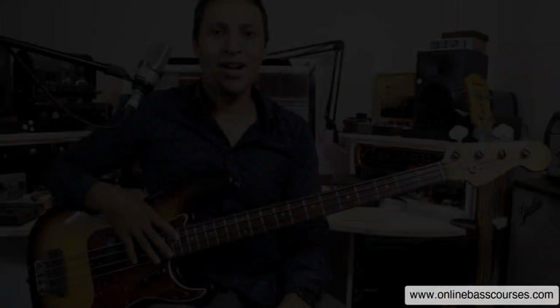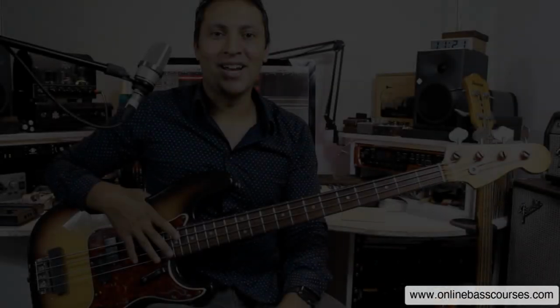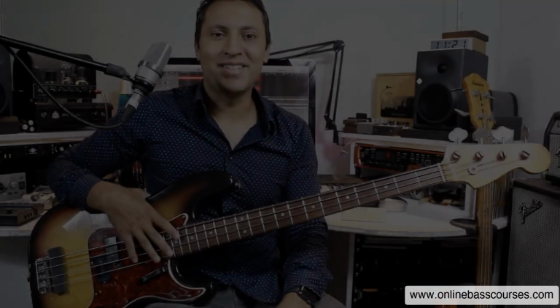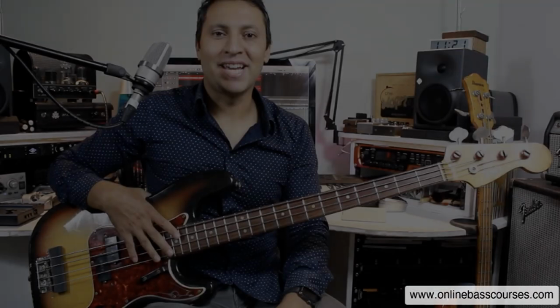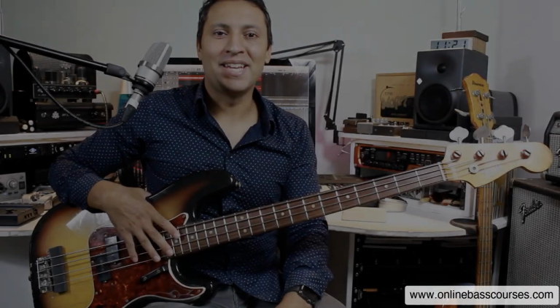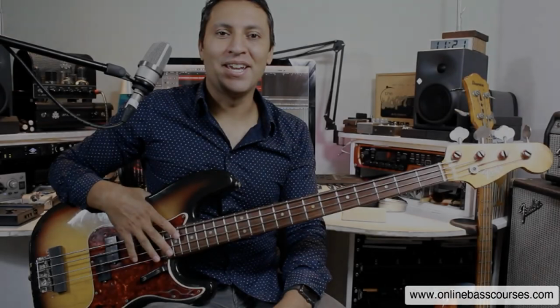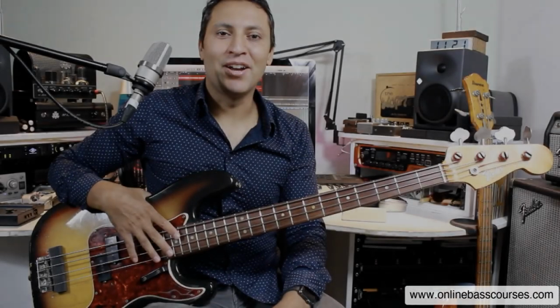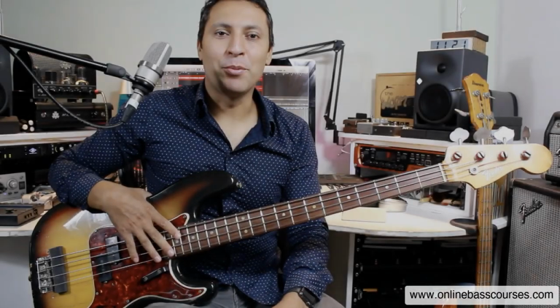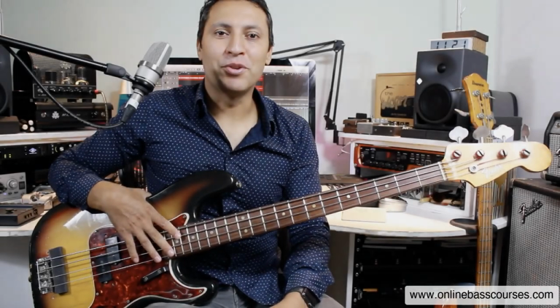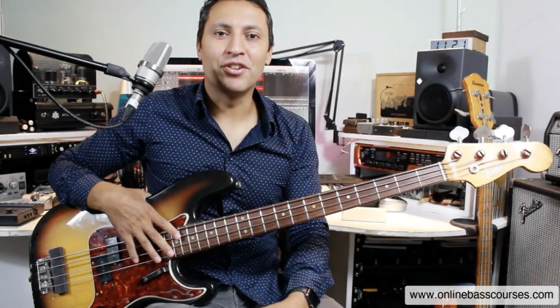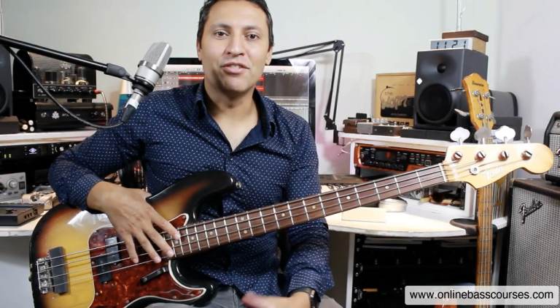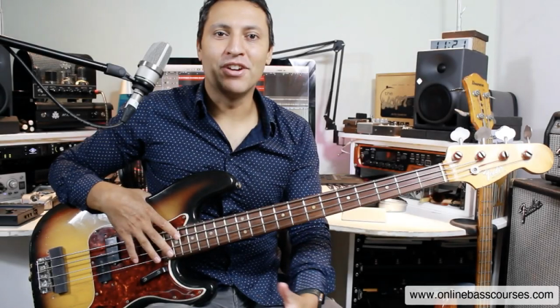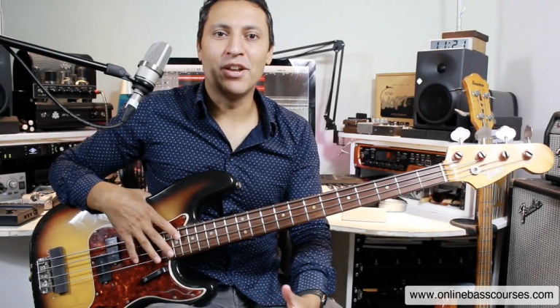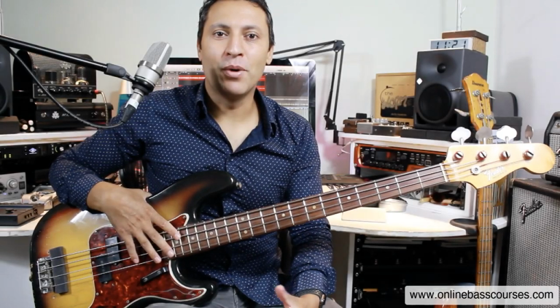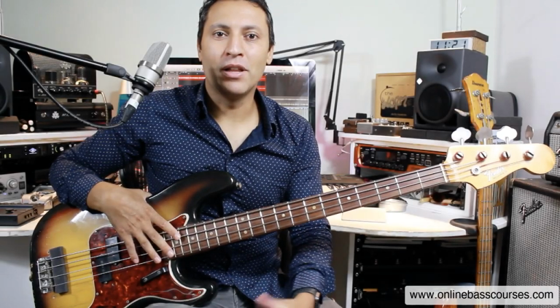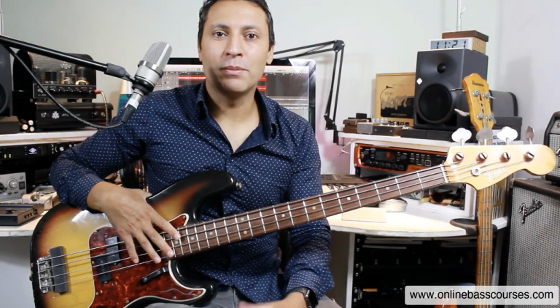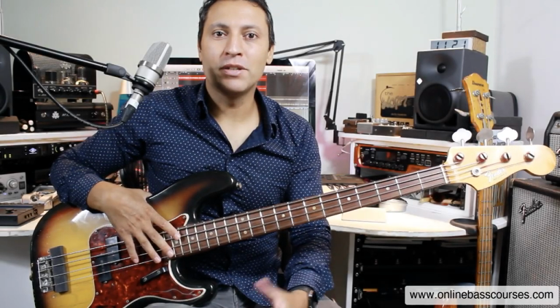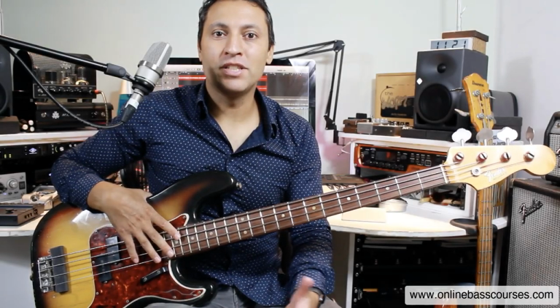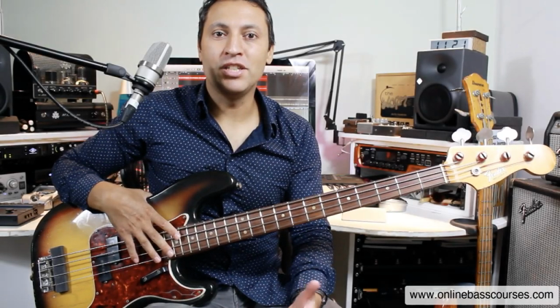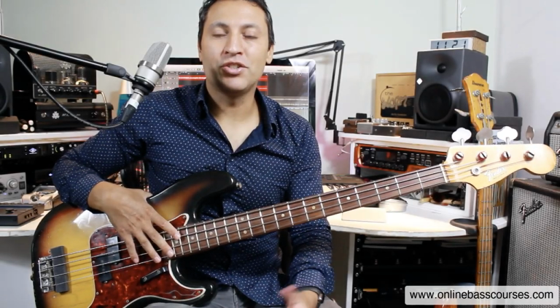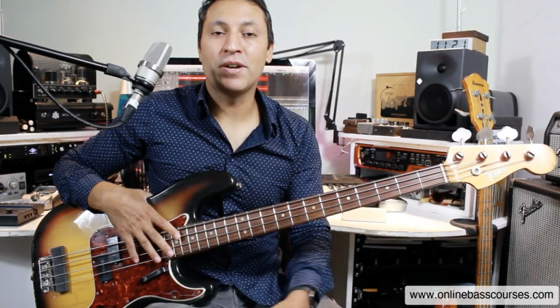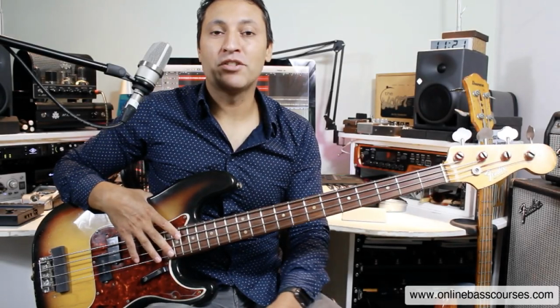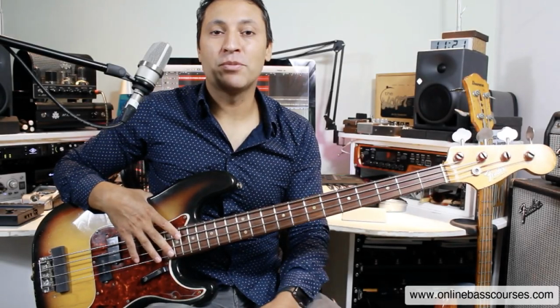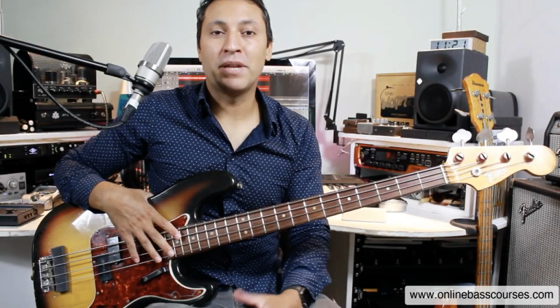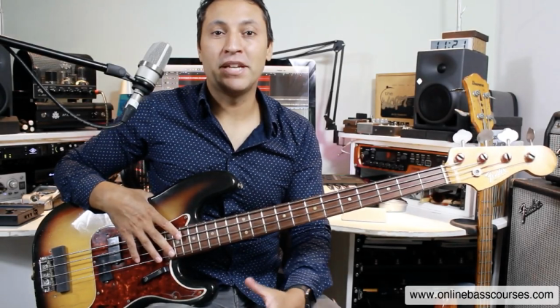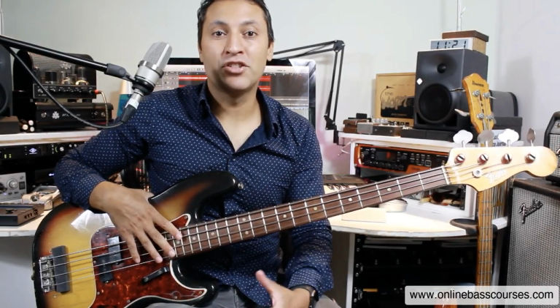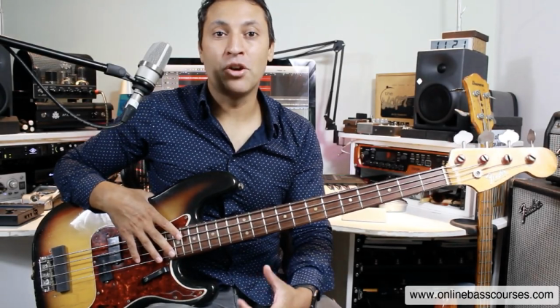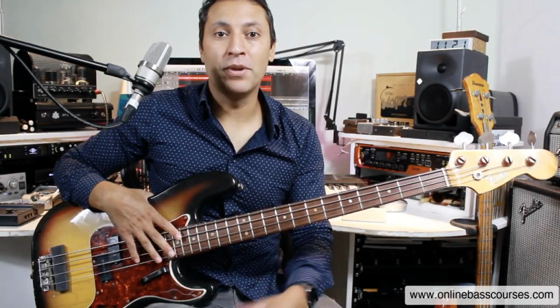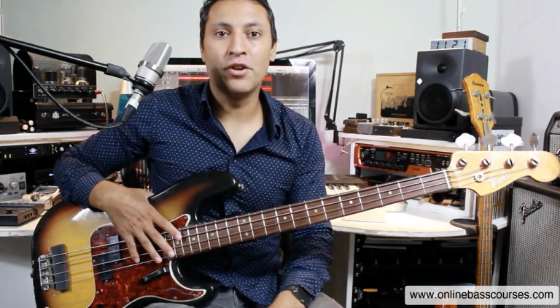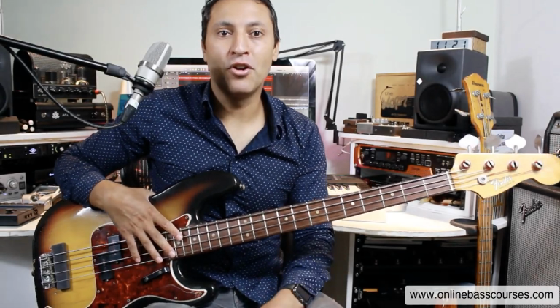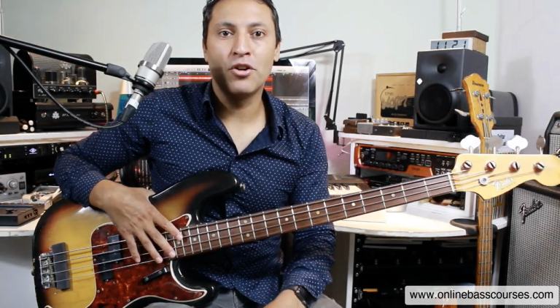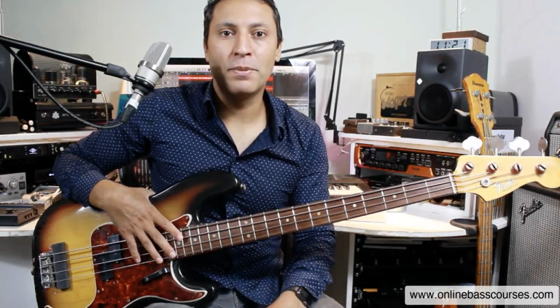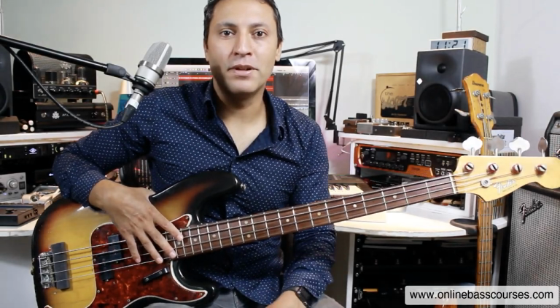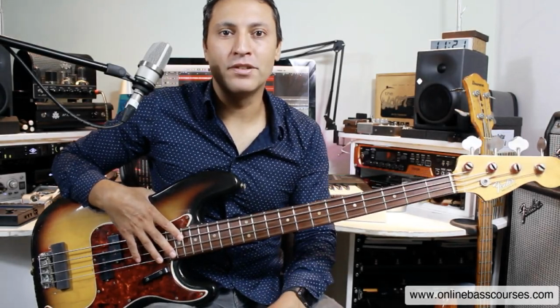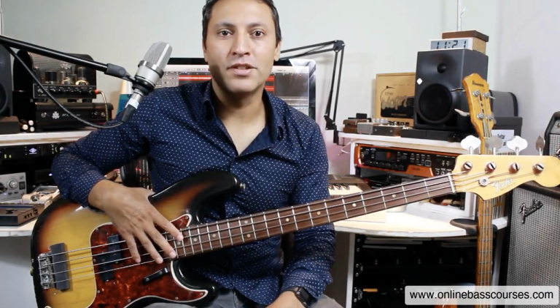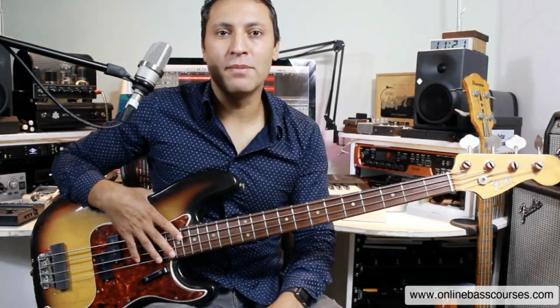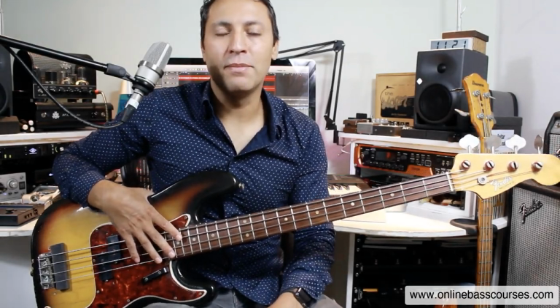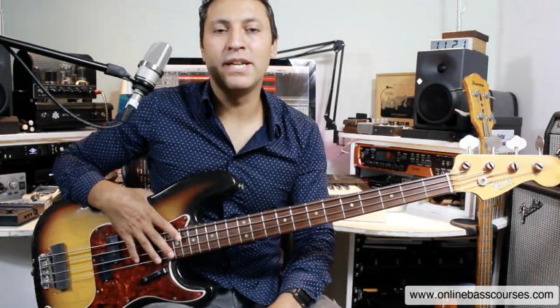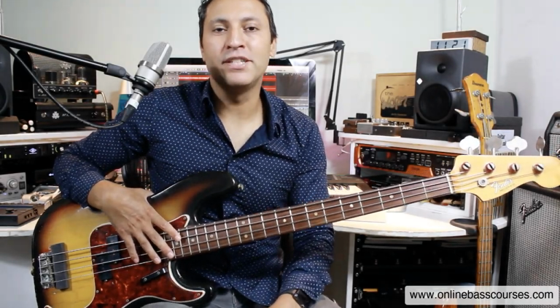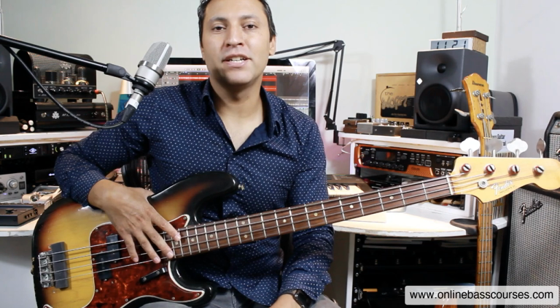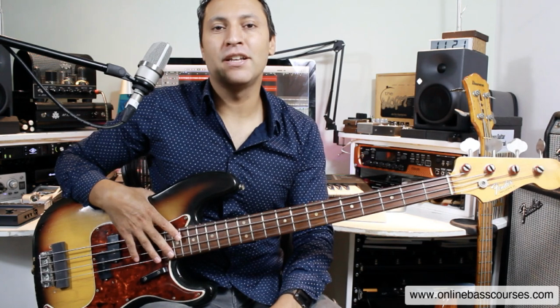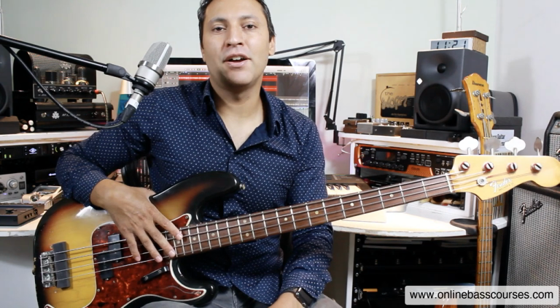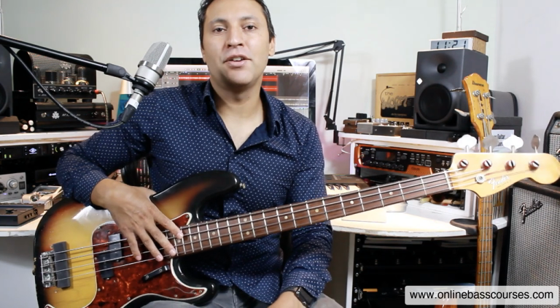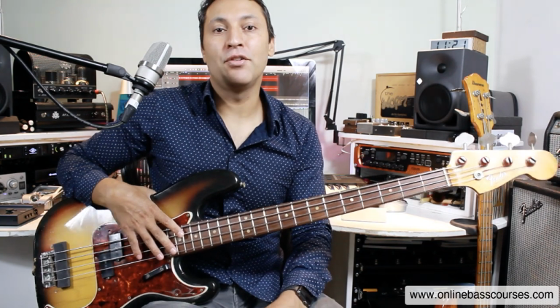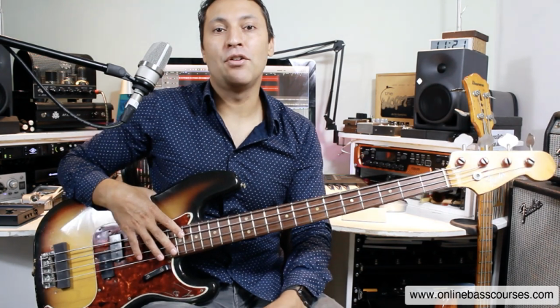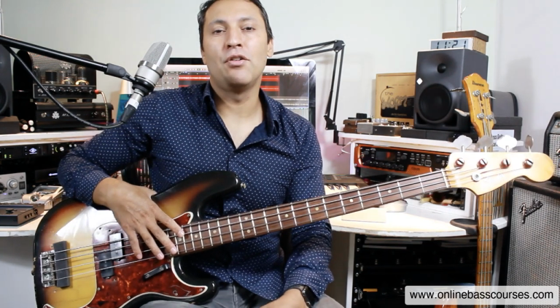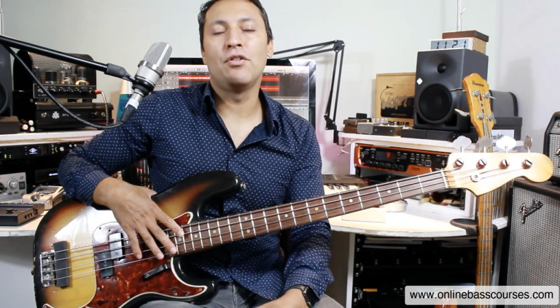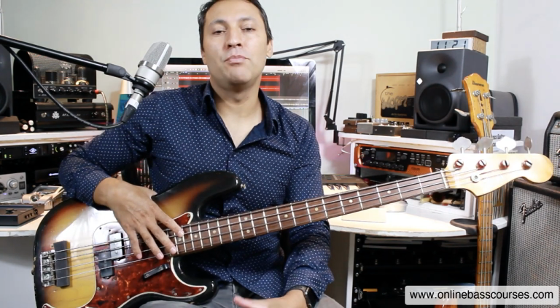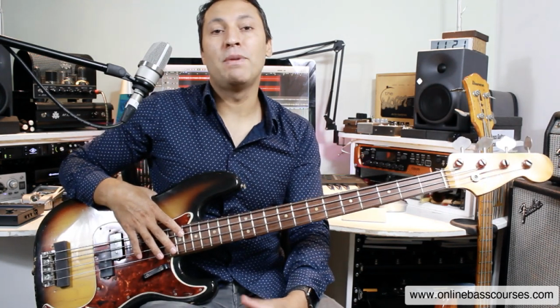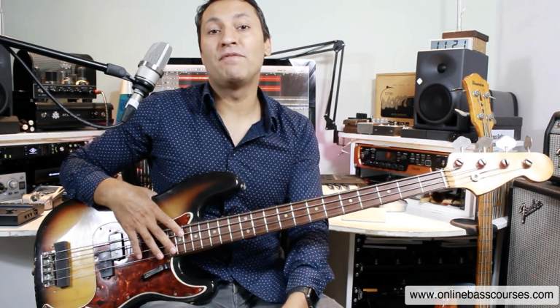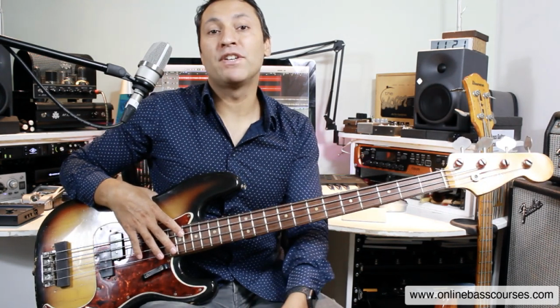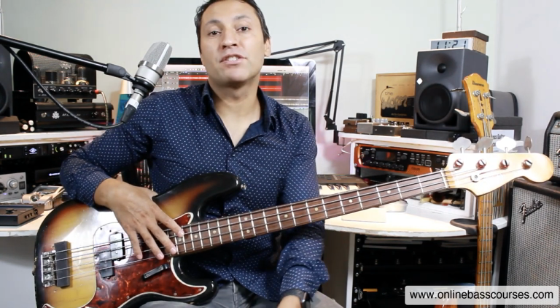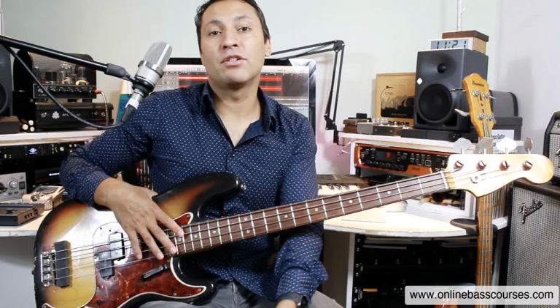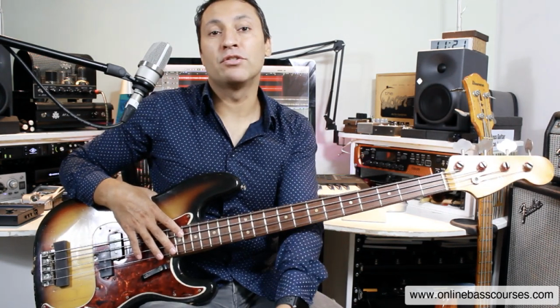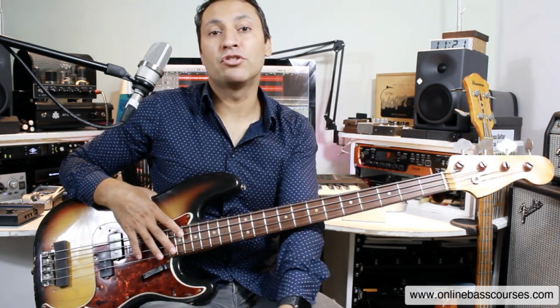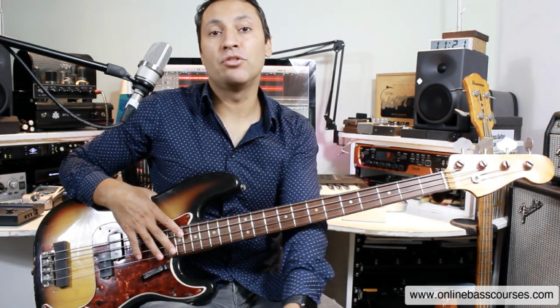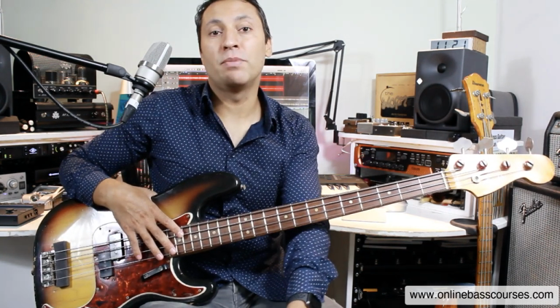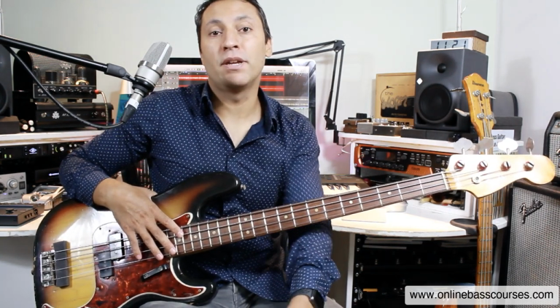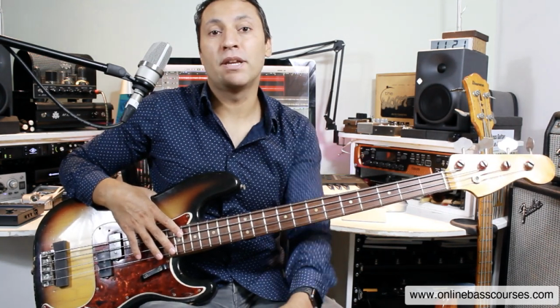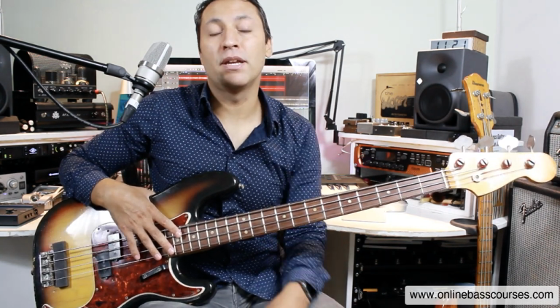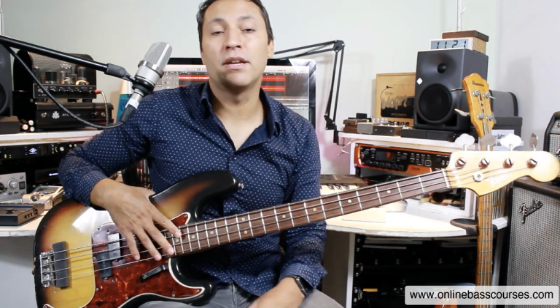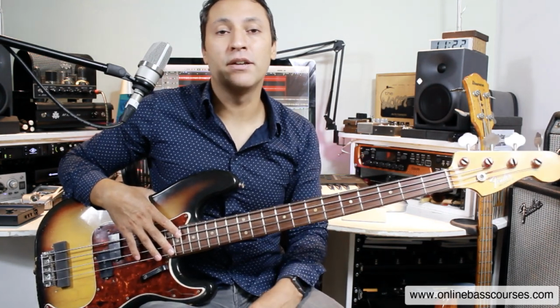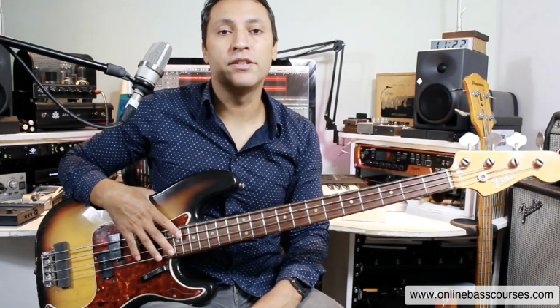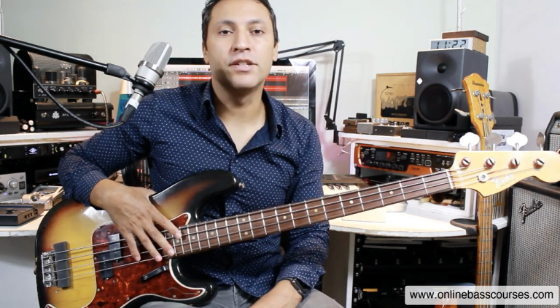Hi, Dan here. Hope you're doing really well. I'm going to teach you how to play Tommy Cogbill's amazing line on Memphis Soul Stew by King Curtis.